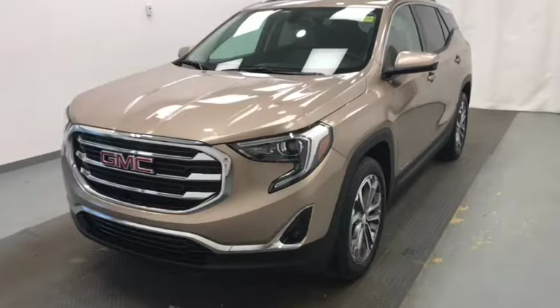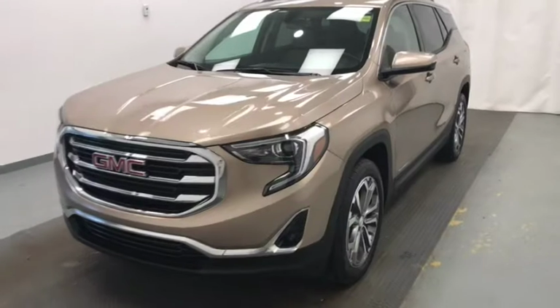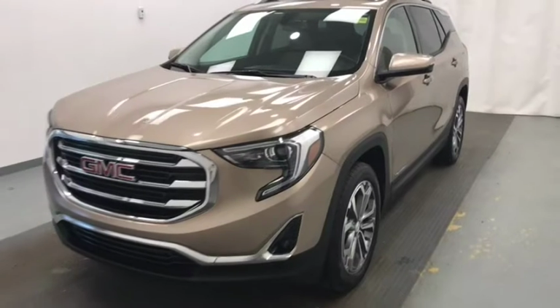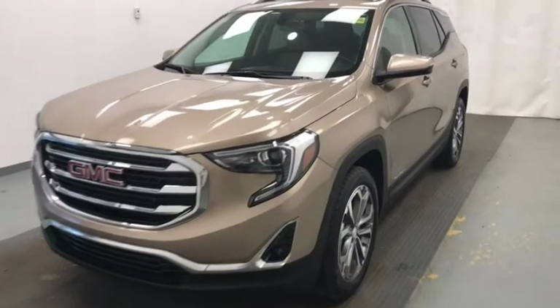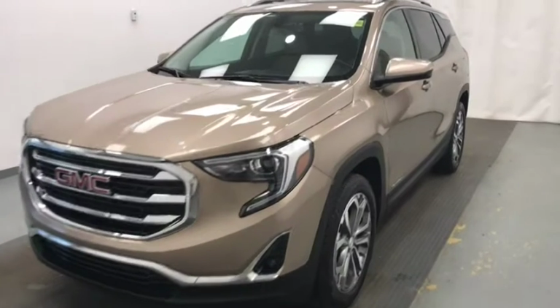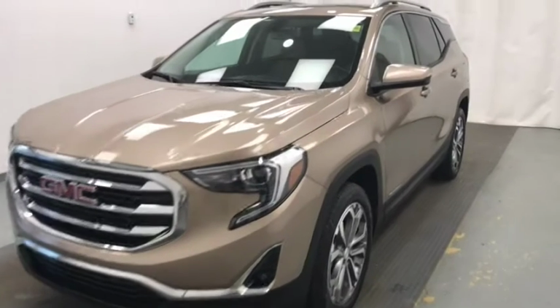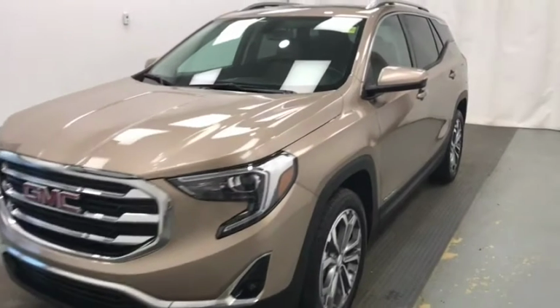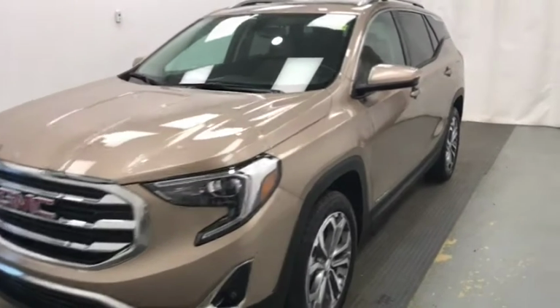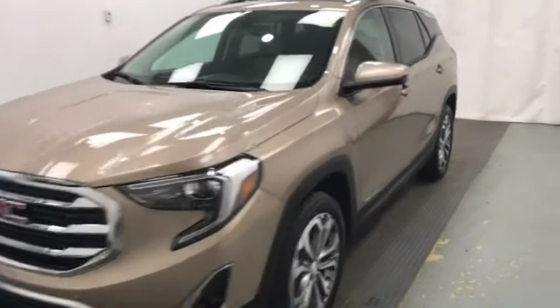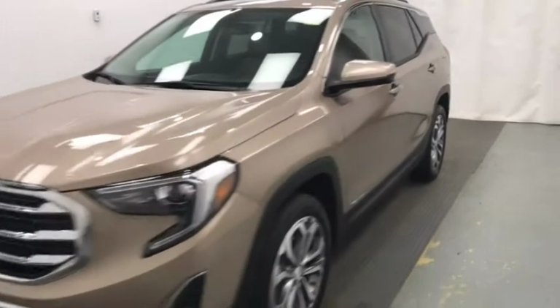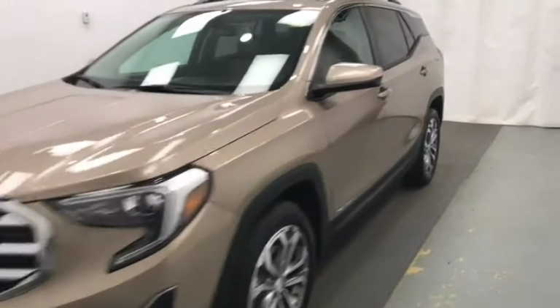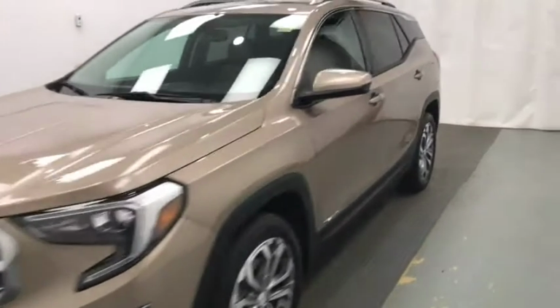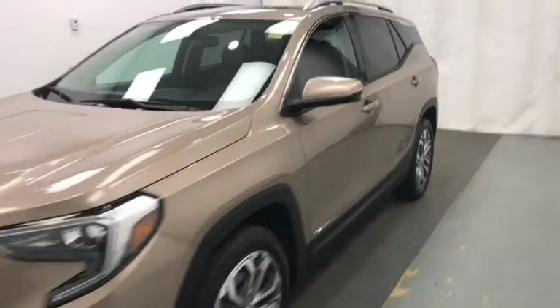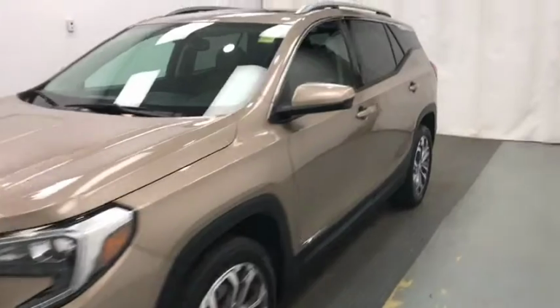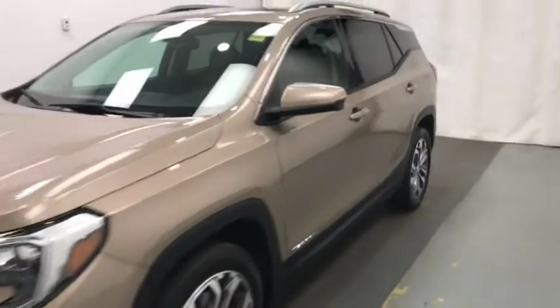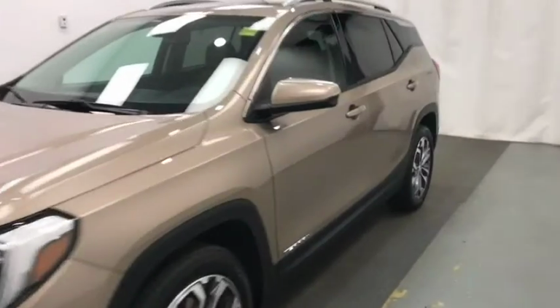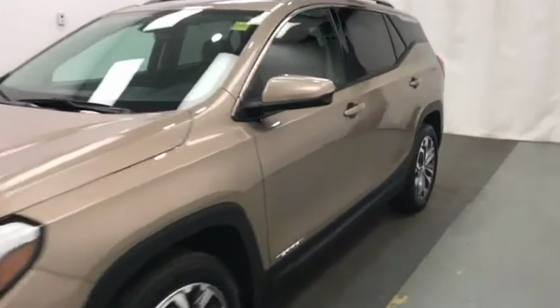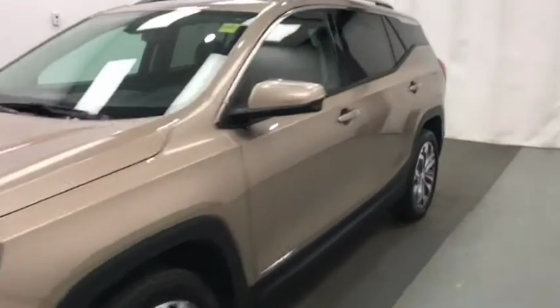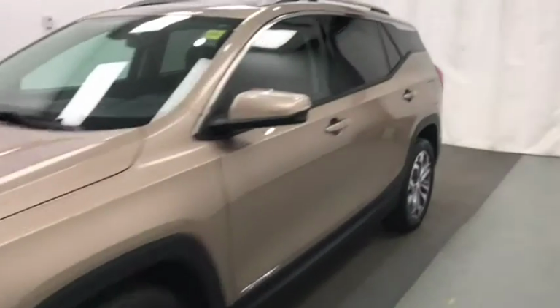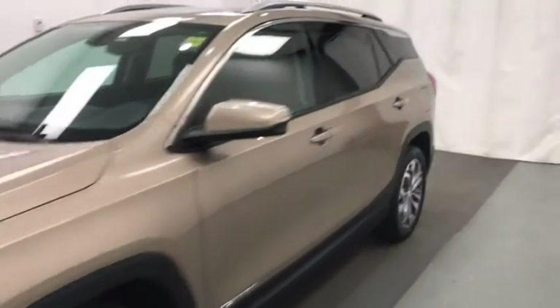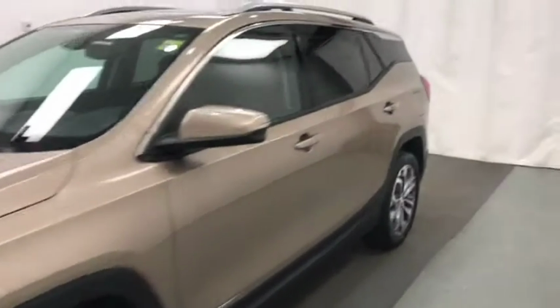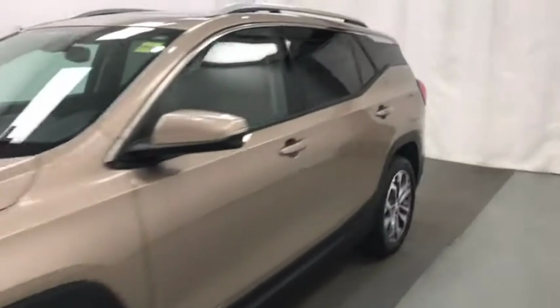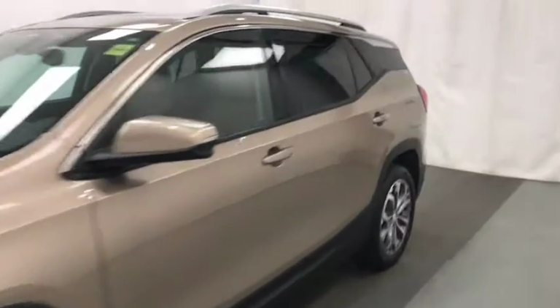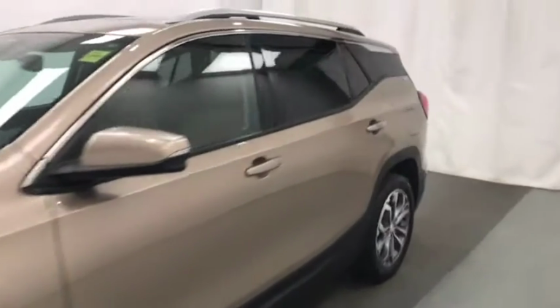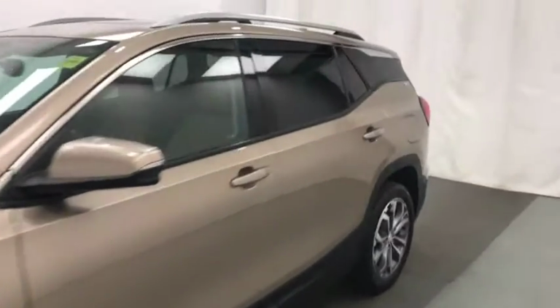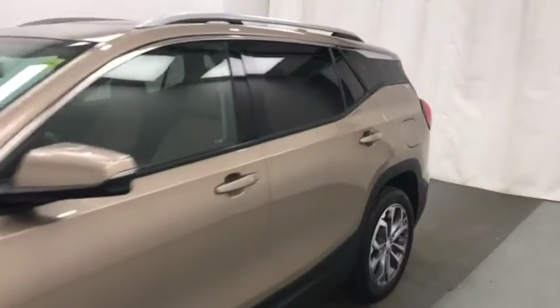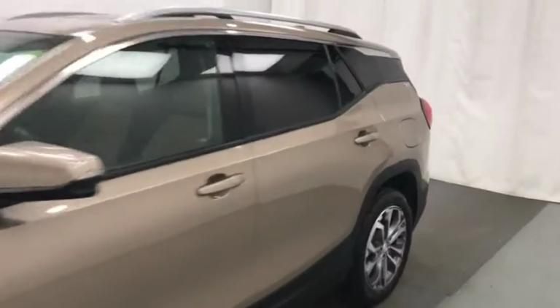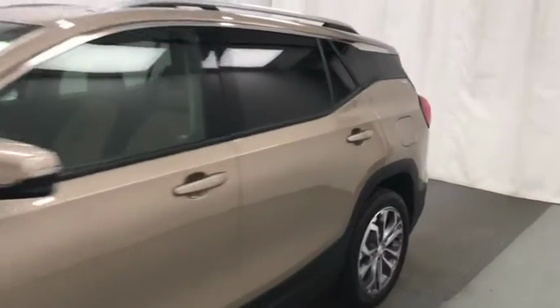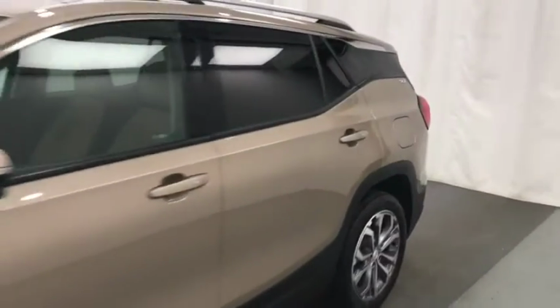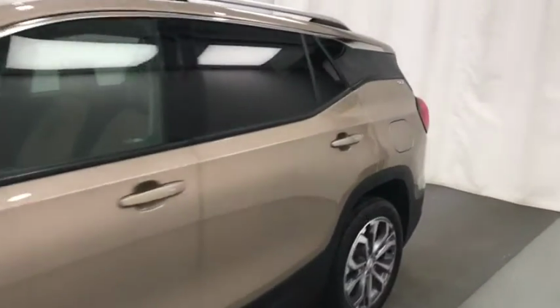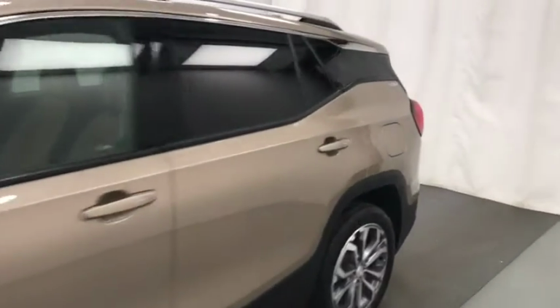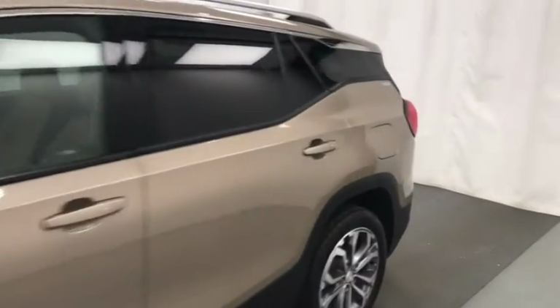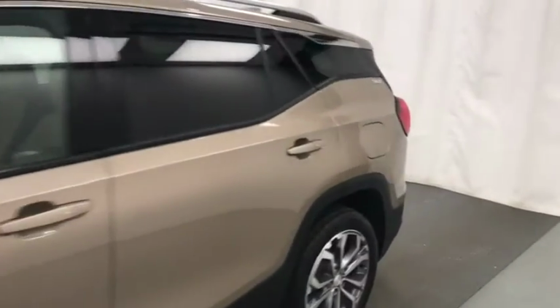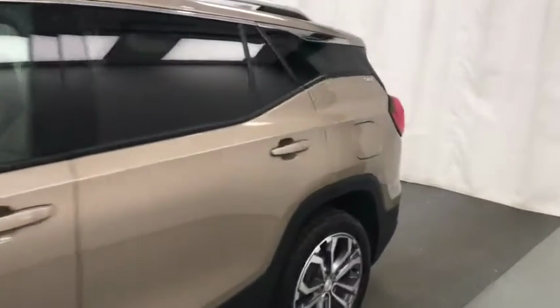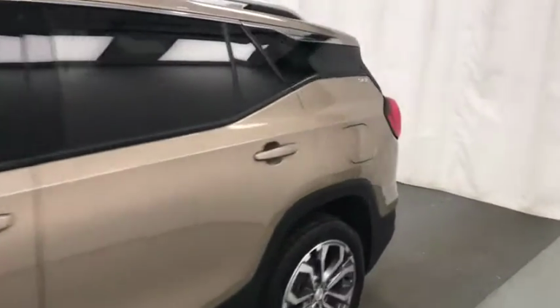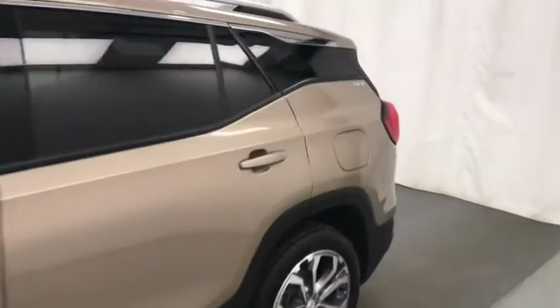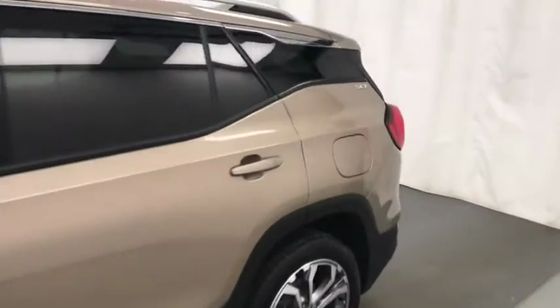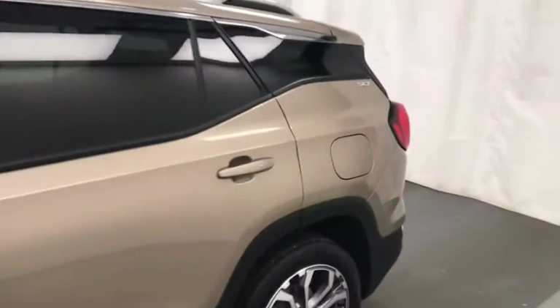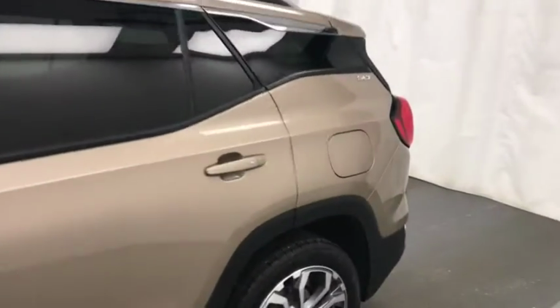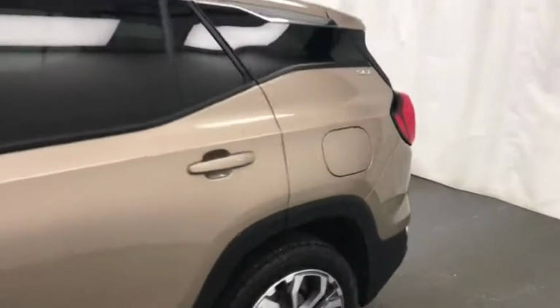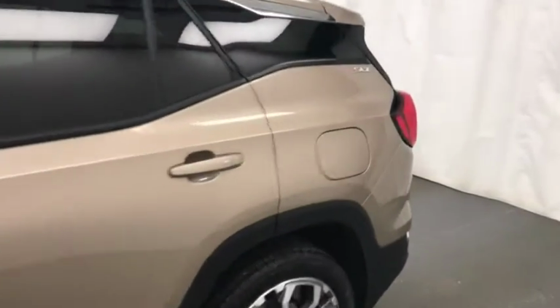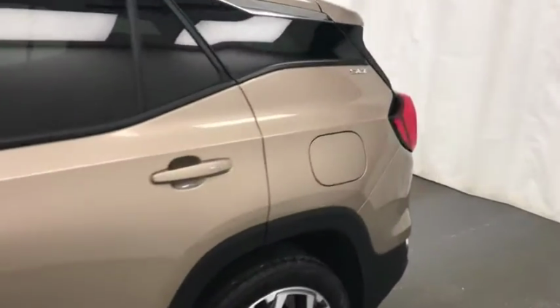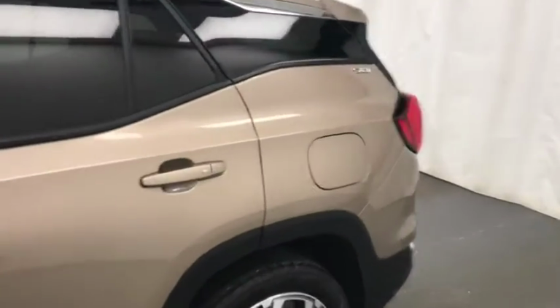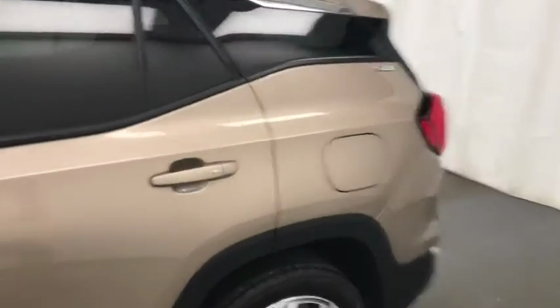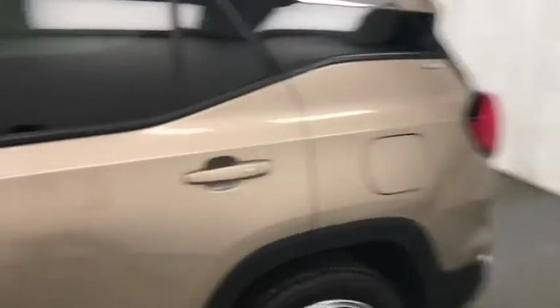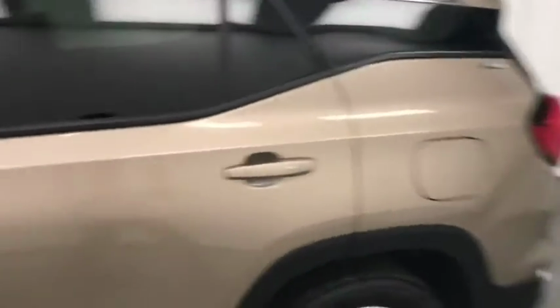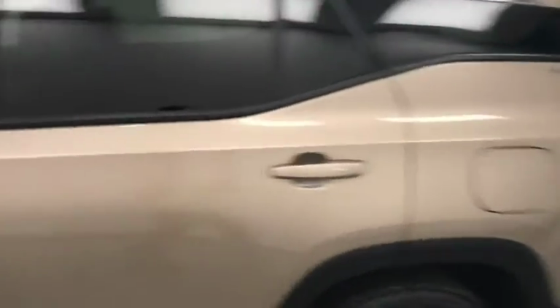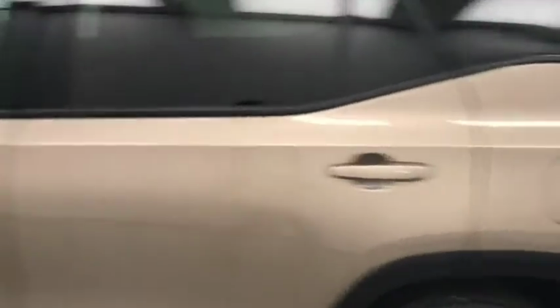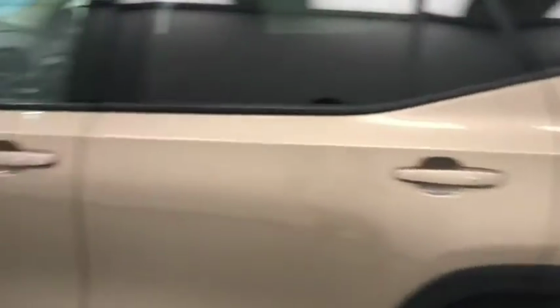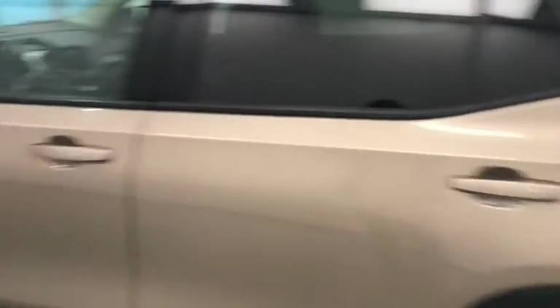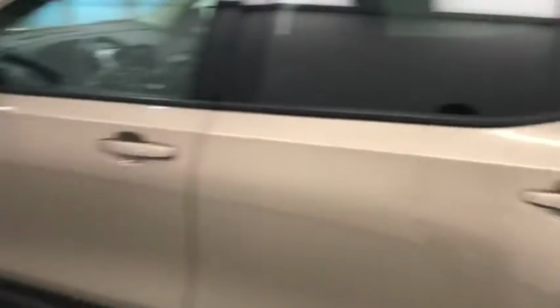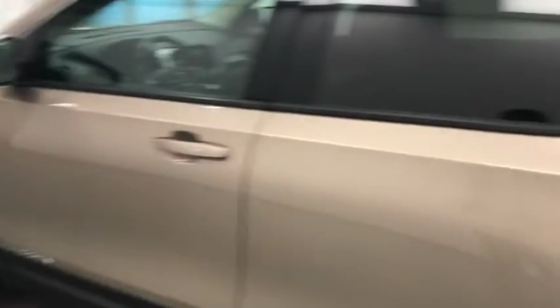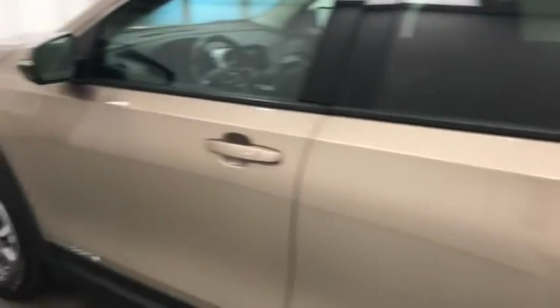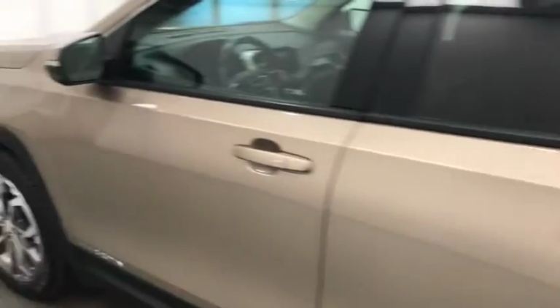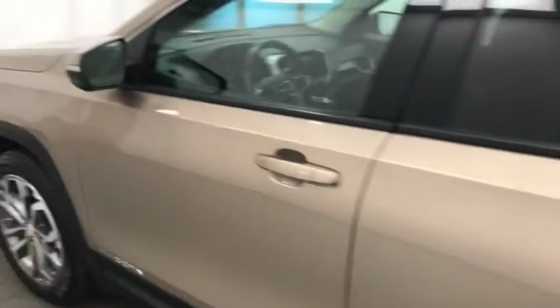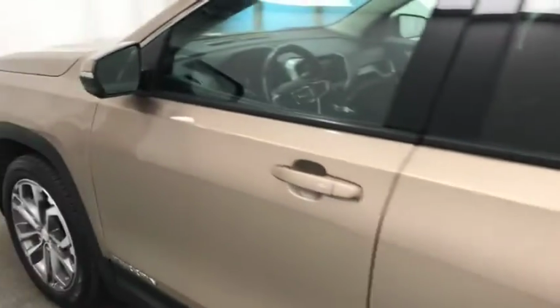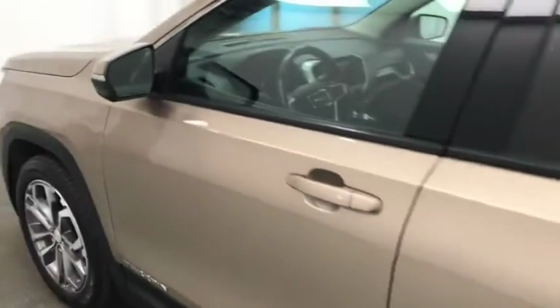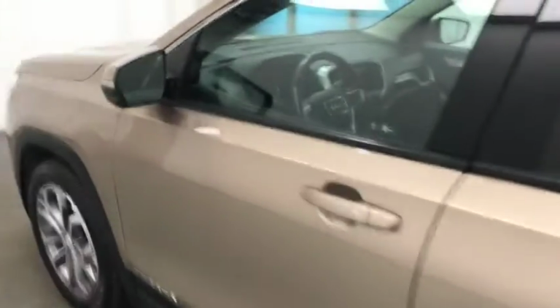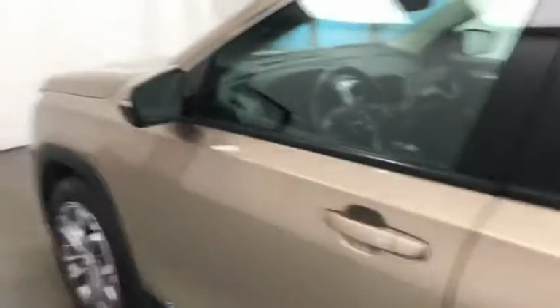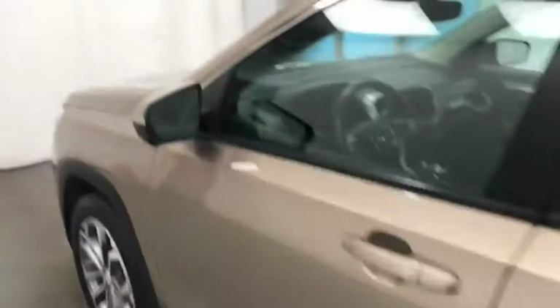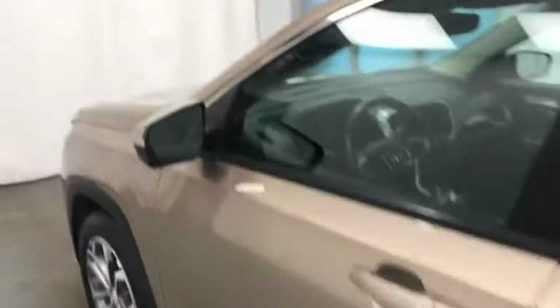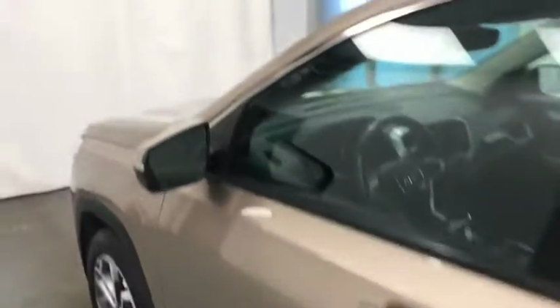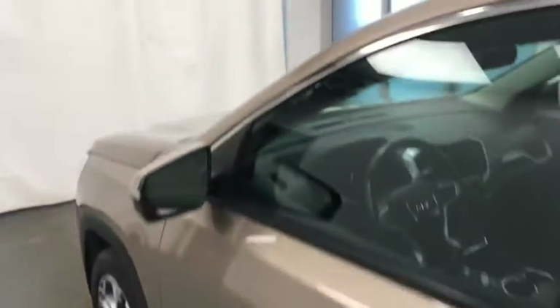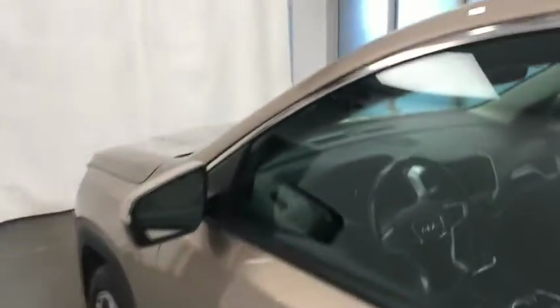Today we're reviewing stock number 188687 on a 2018 GMC Terrain. Our exterior color is copper.